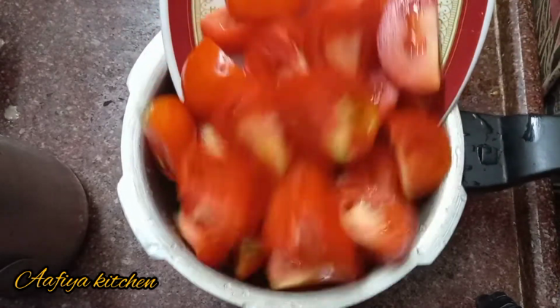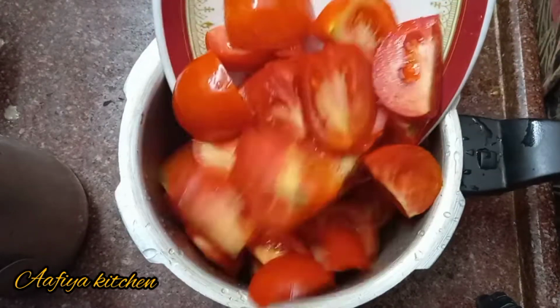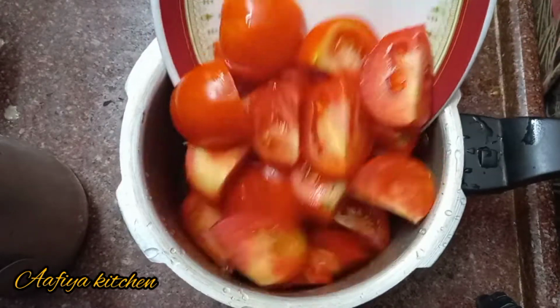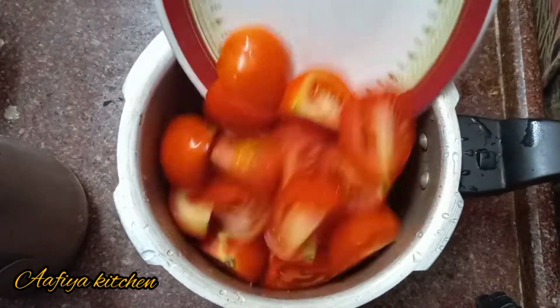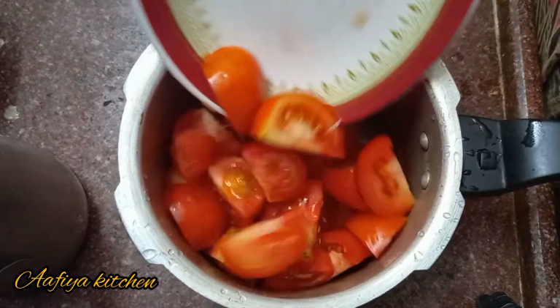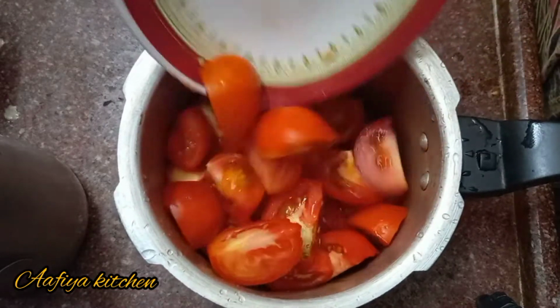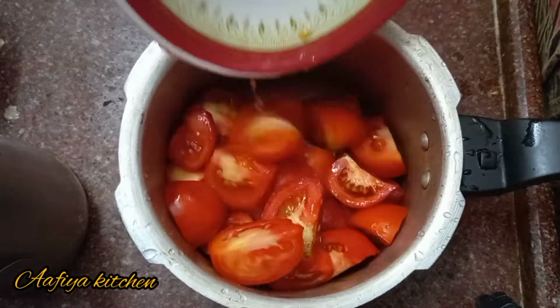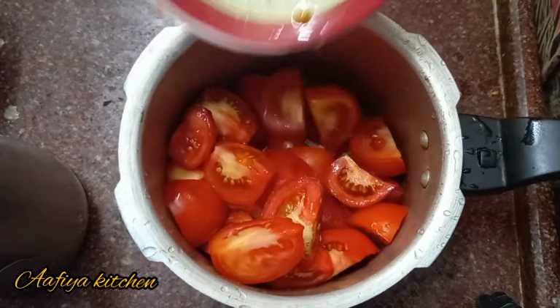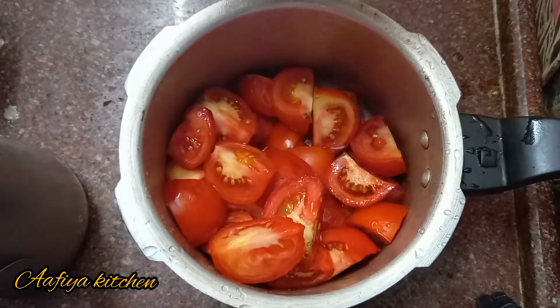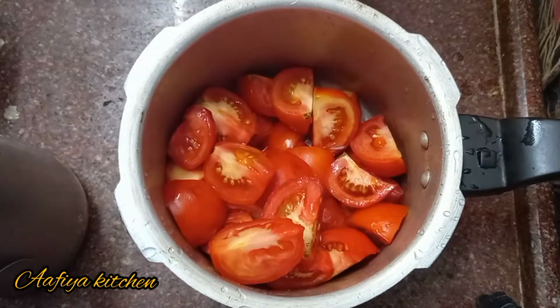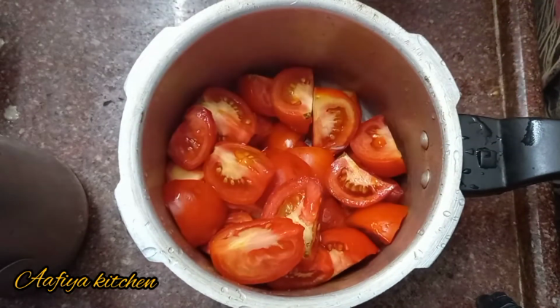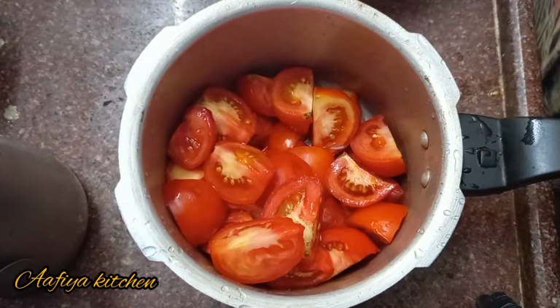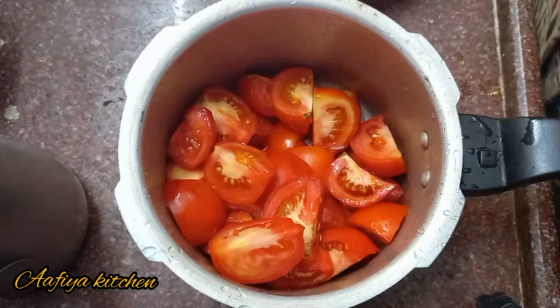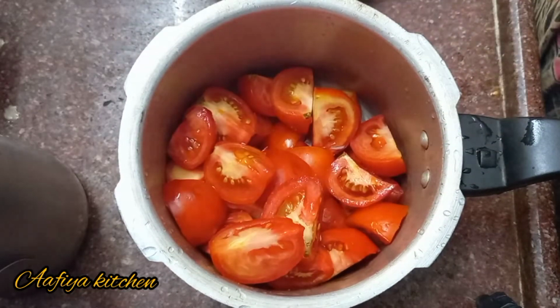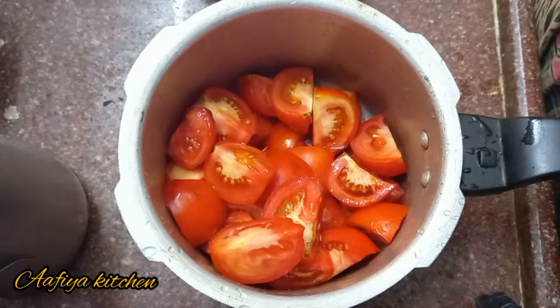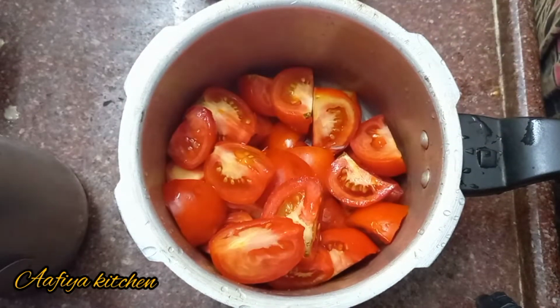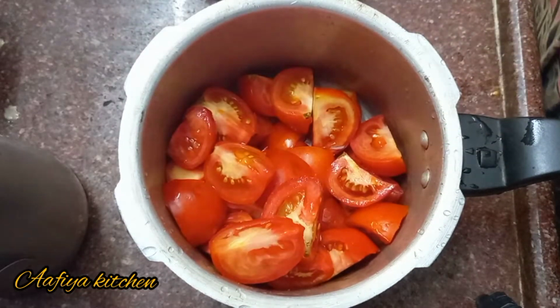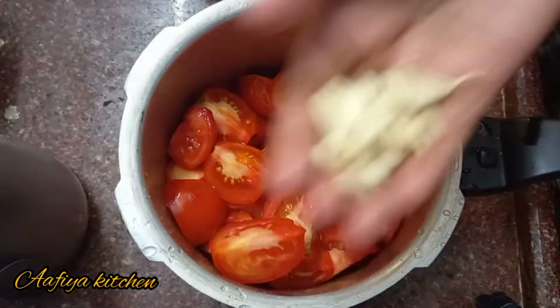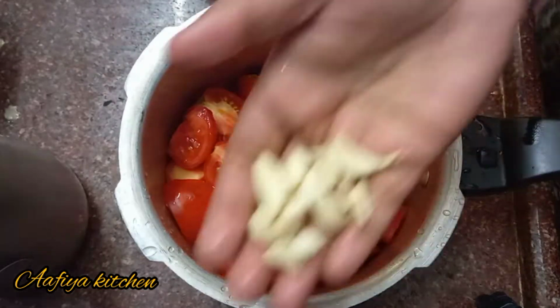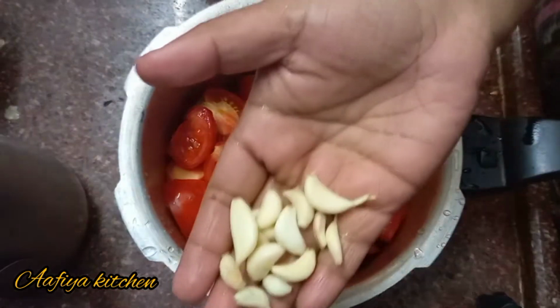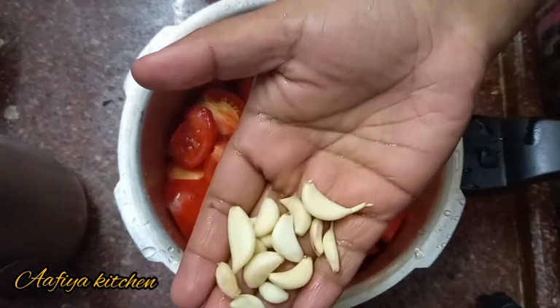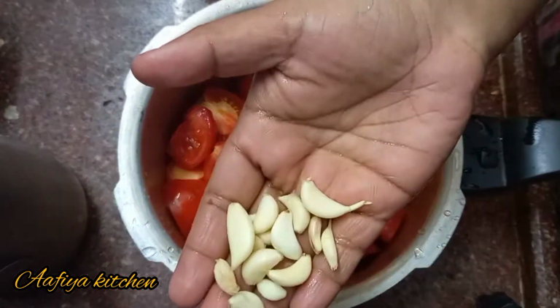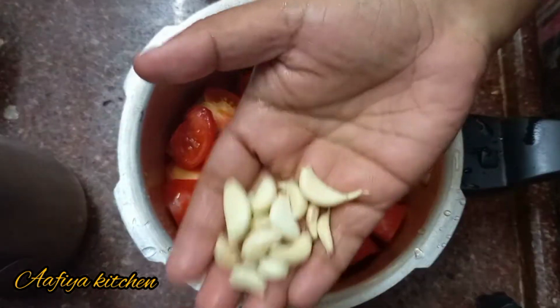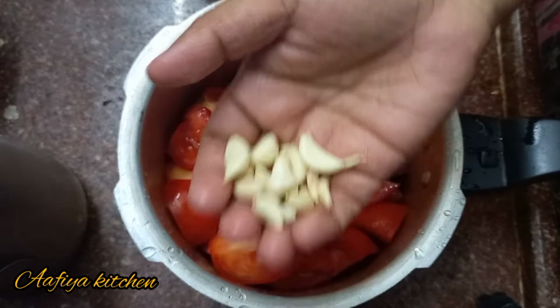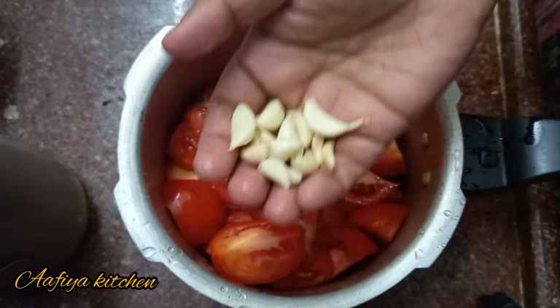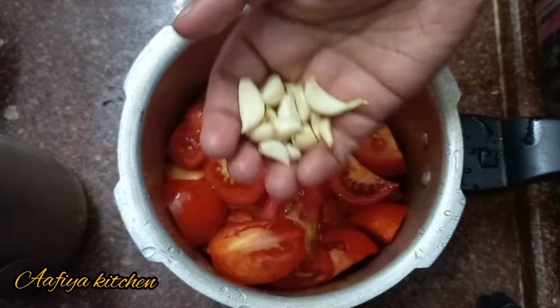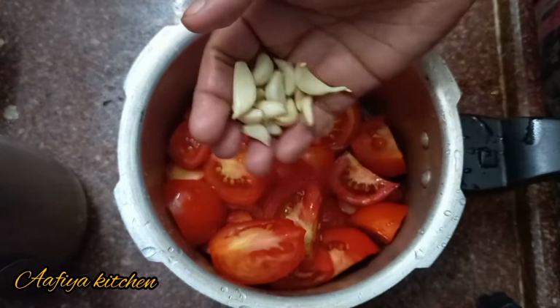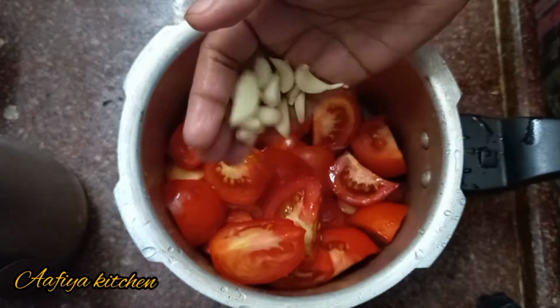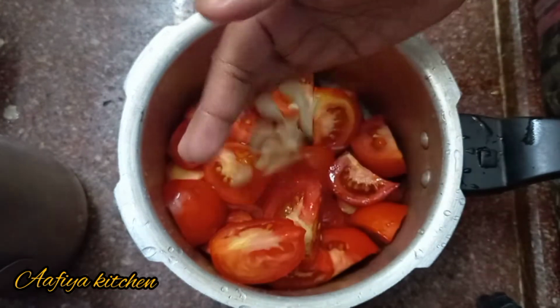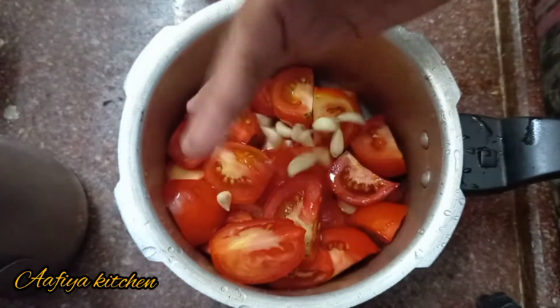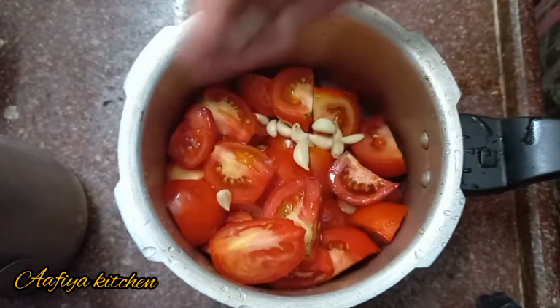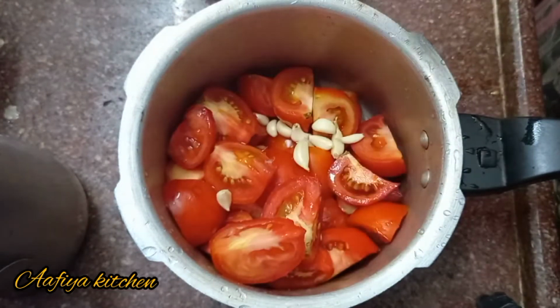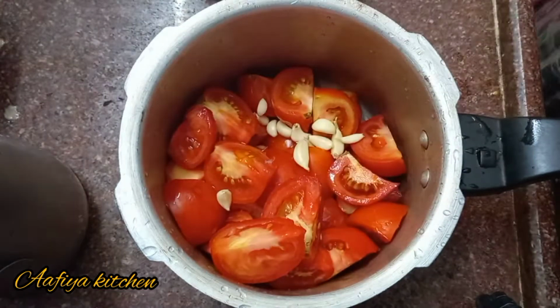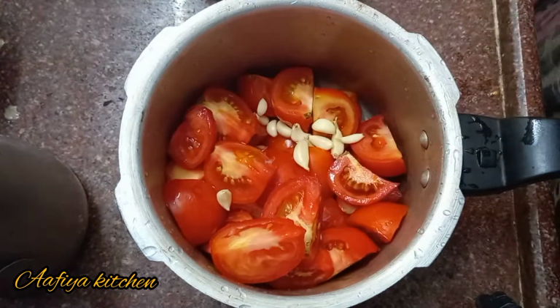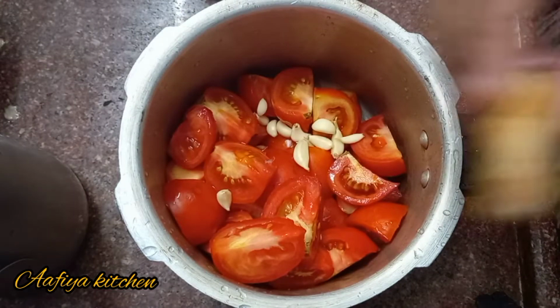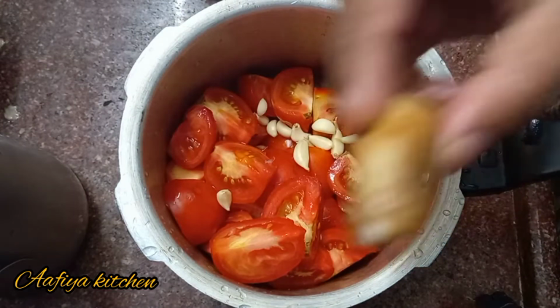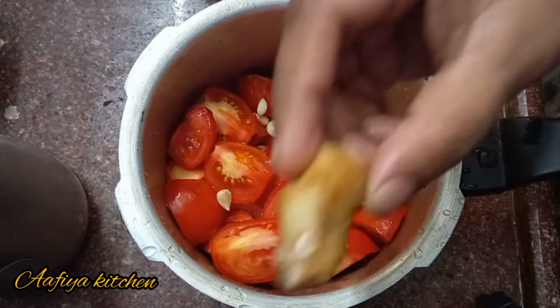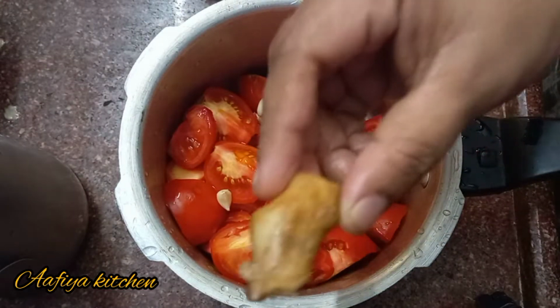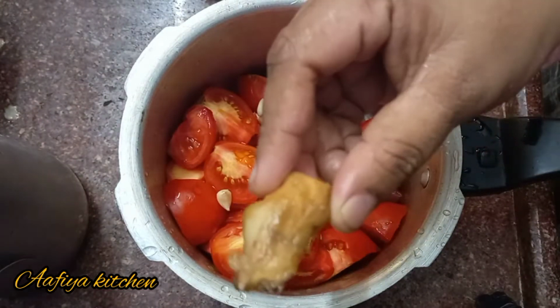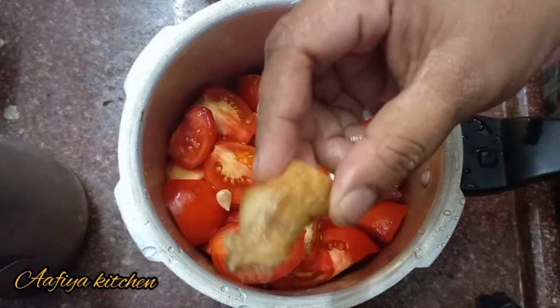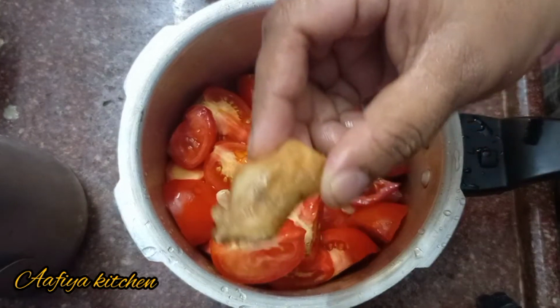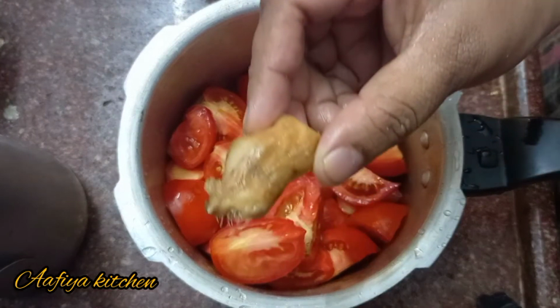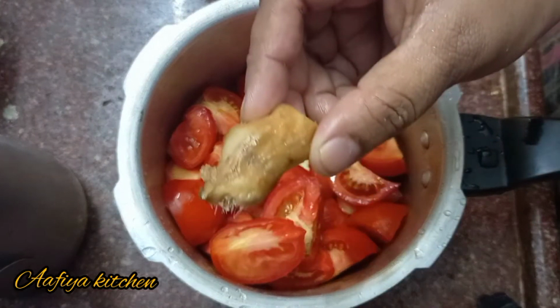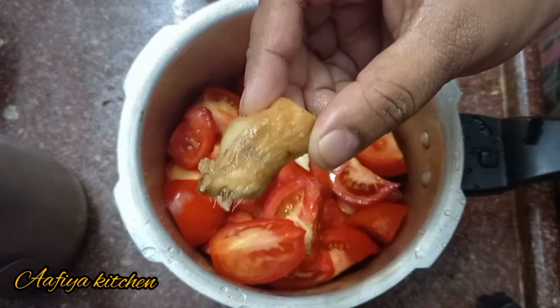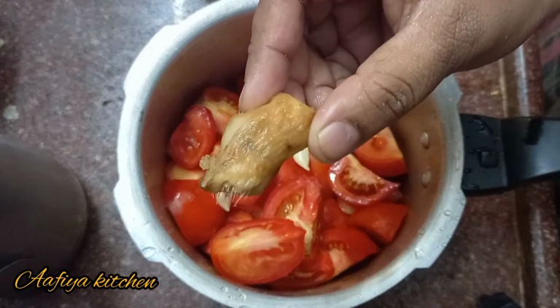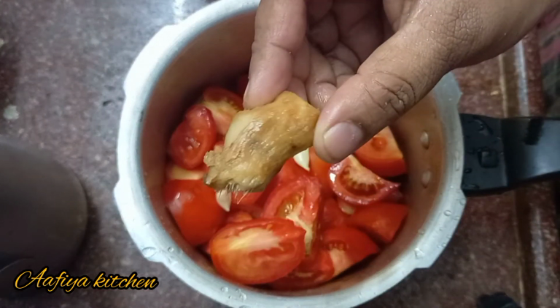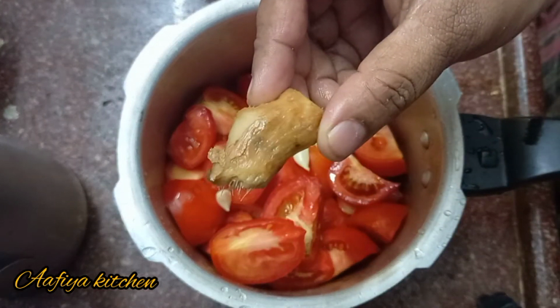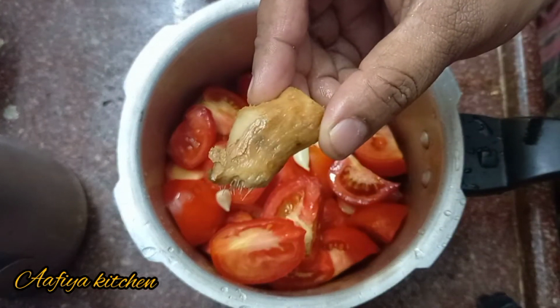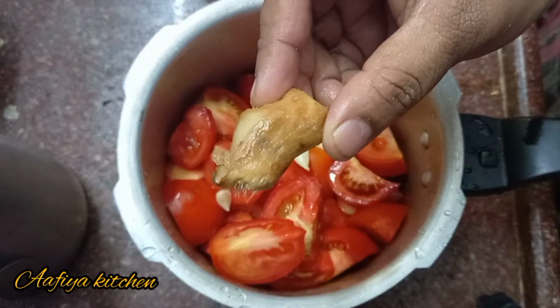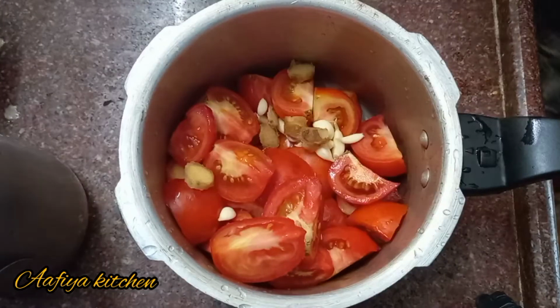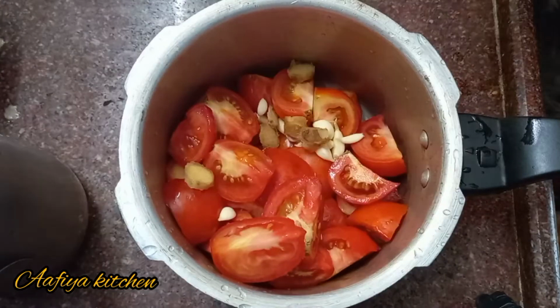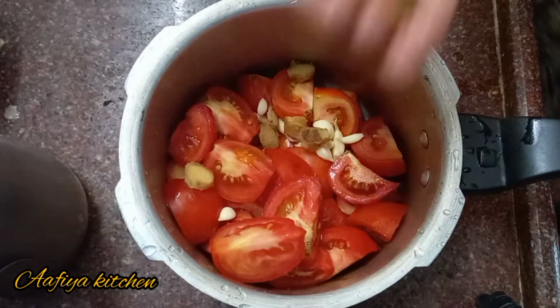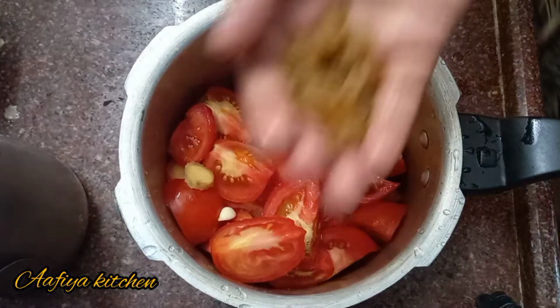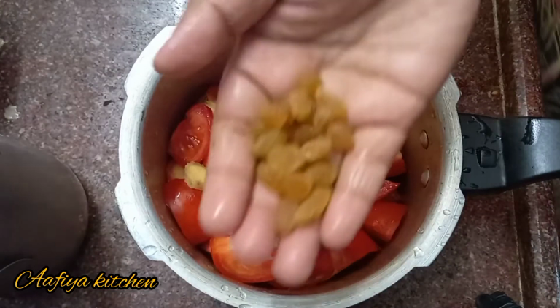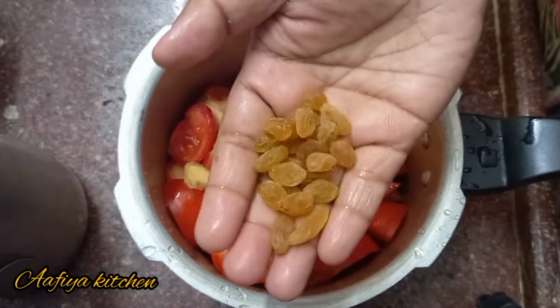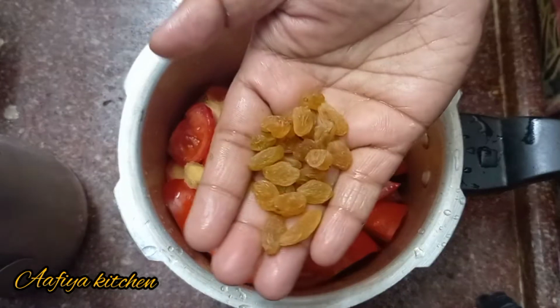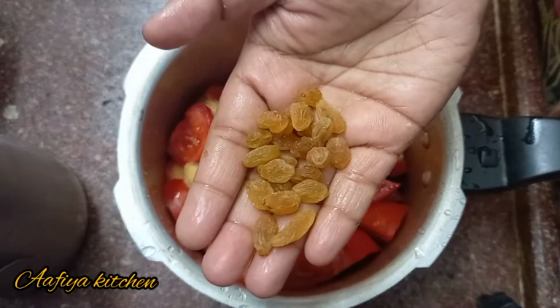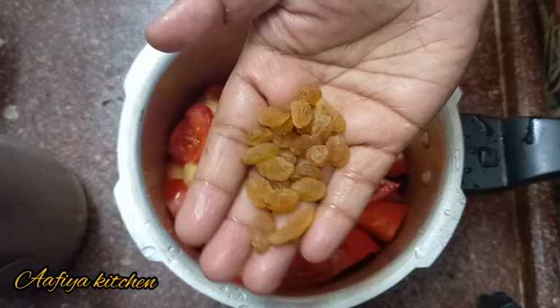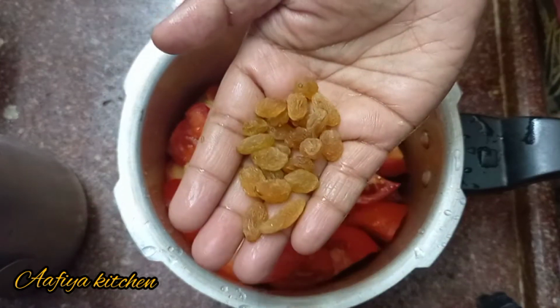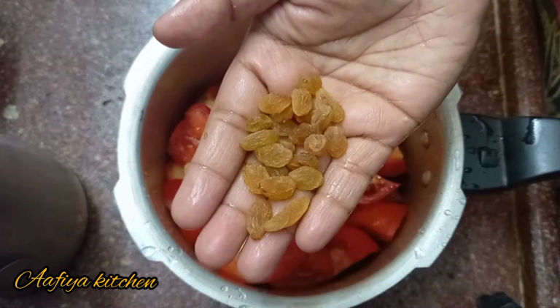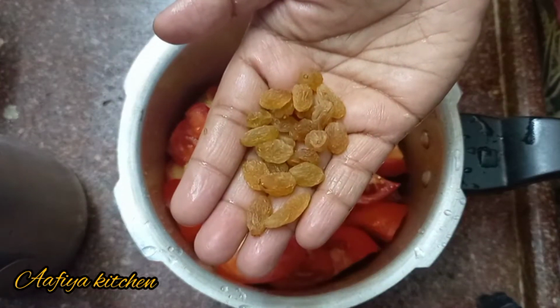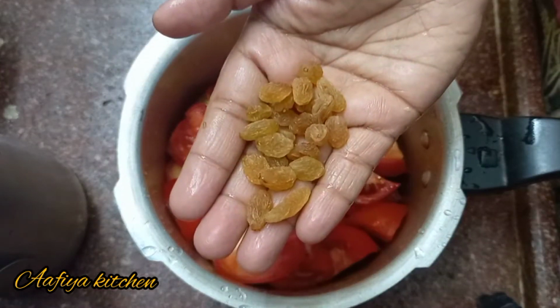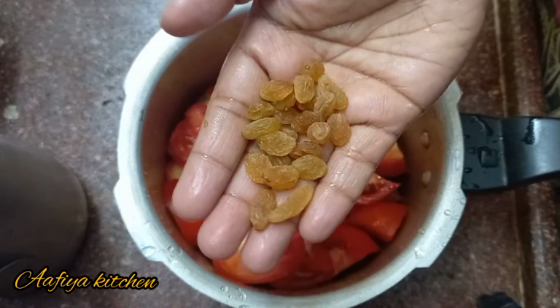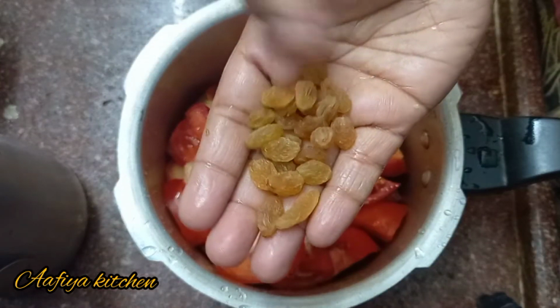I am going to cook it in a little bit. We will cook it in a little bit.